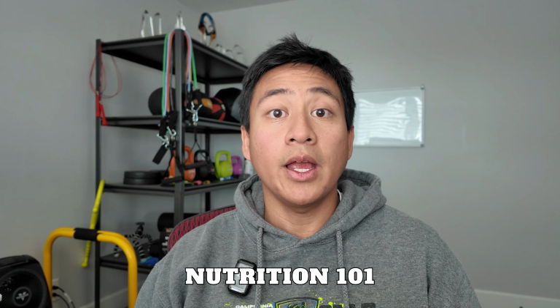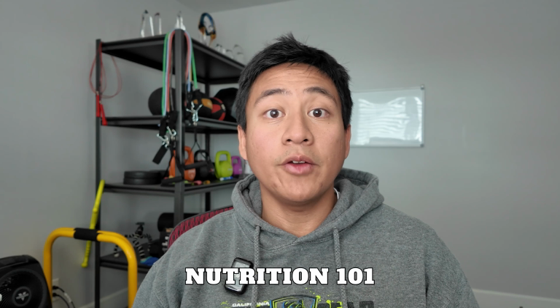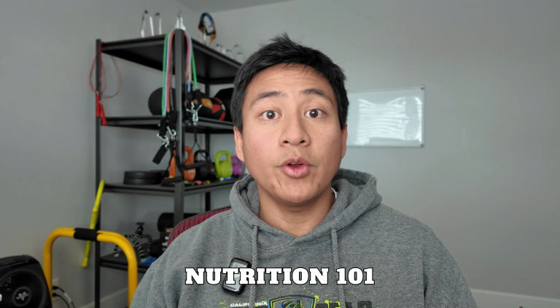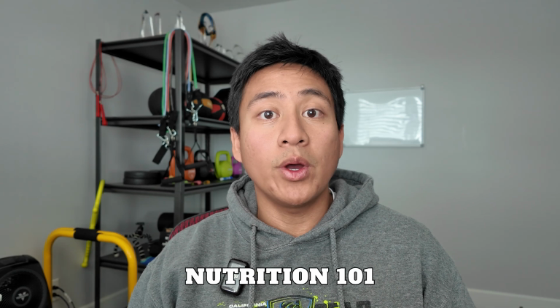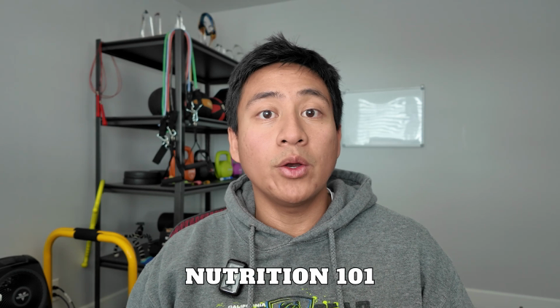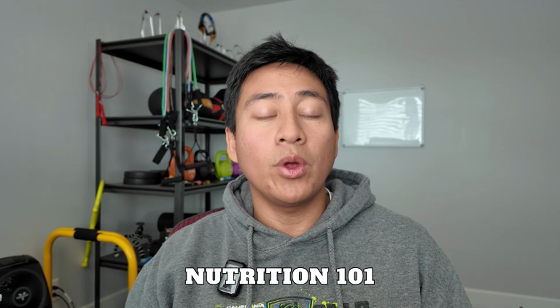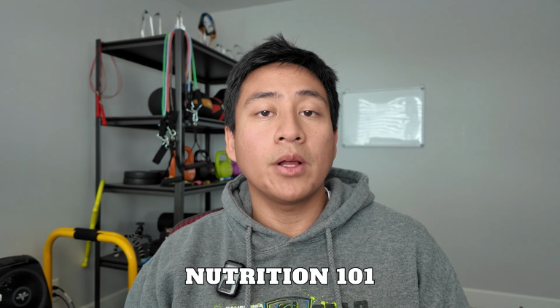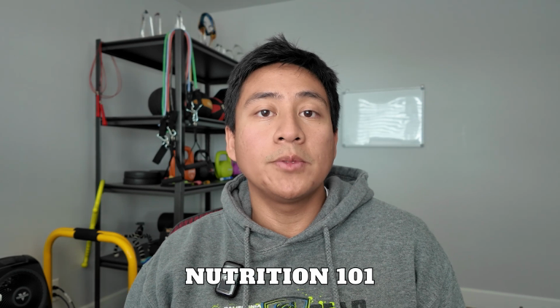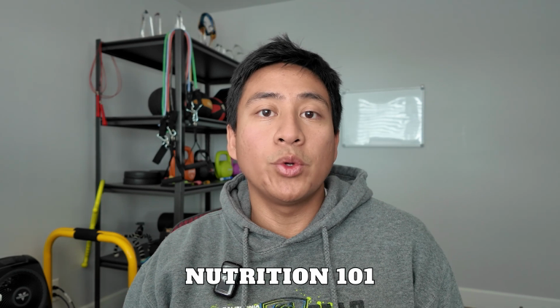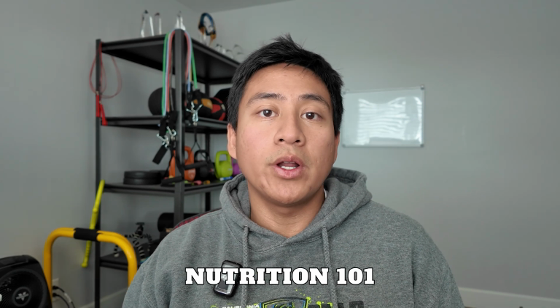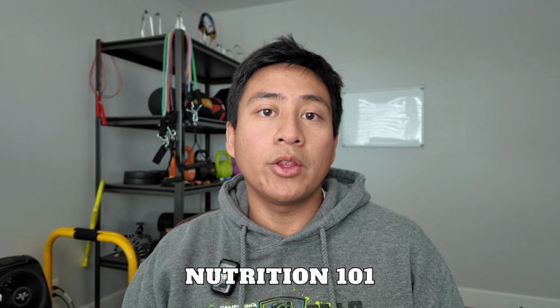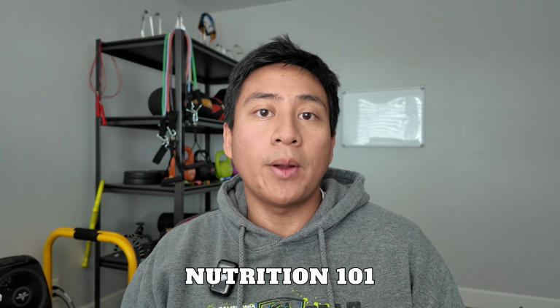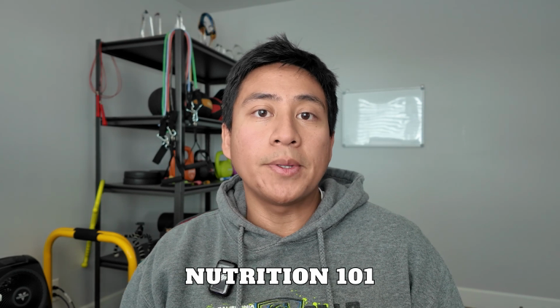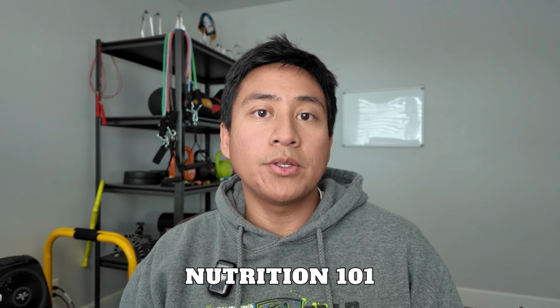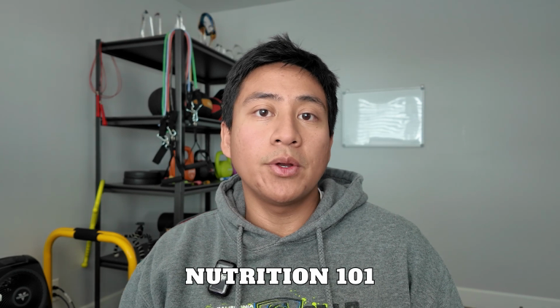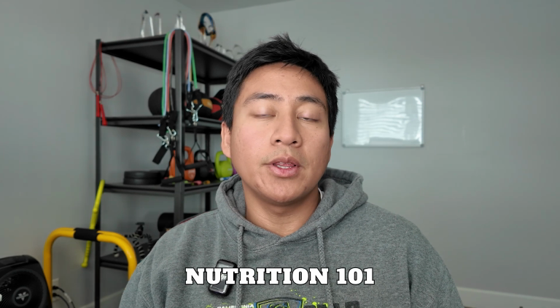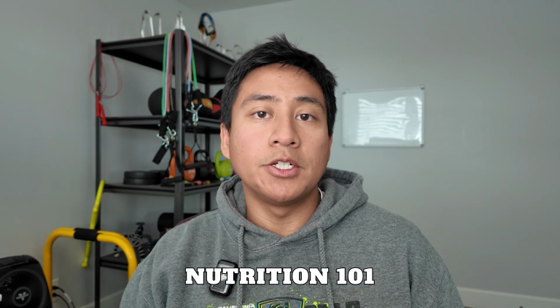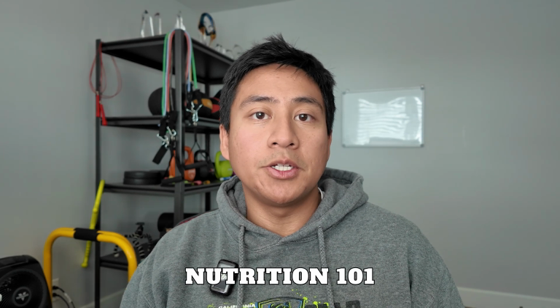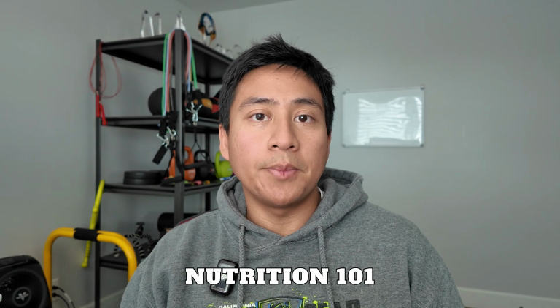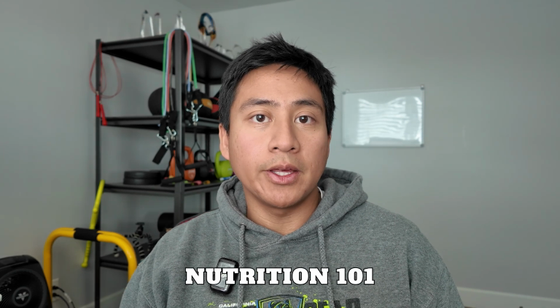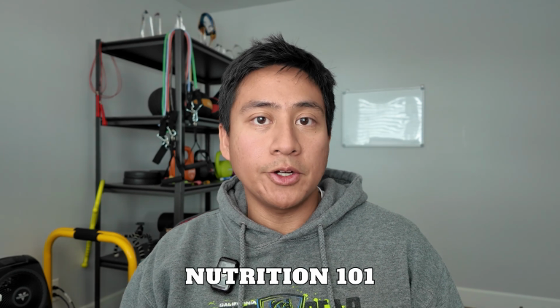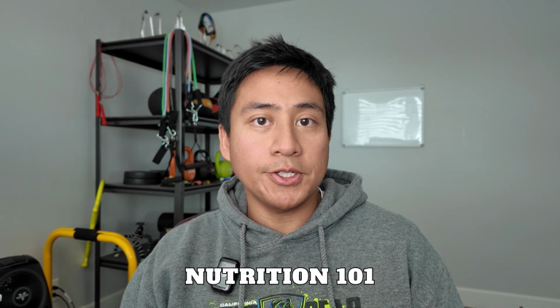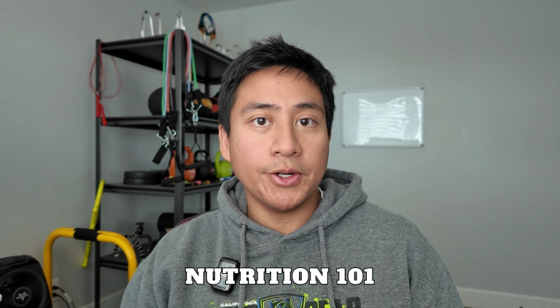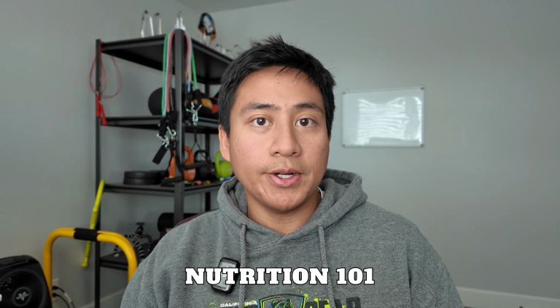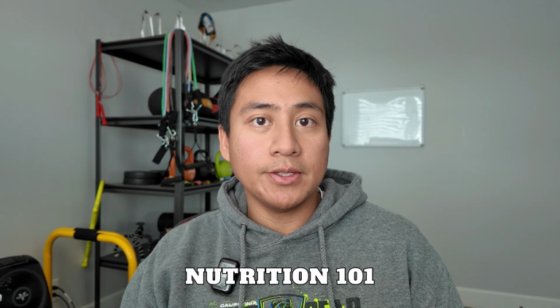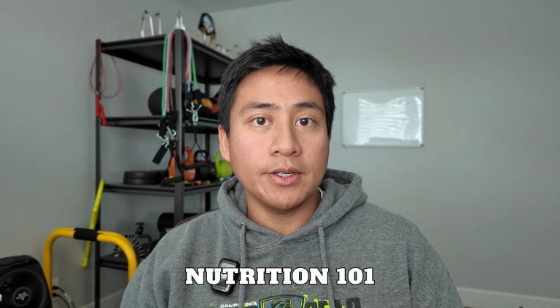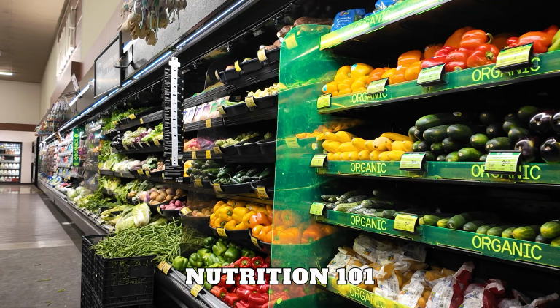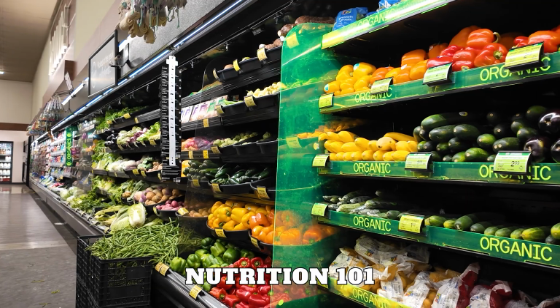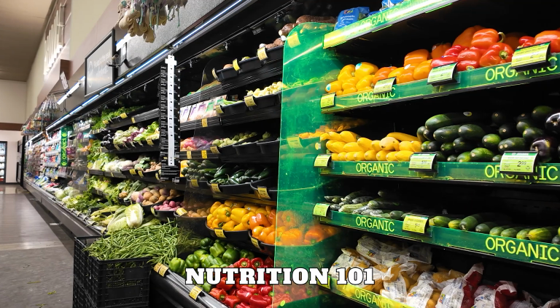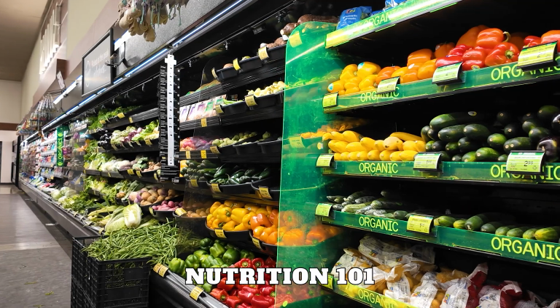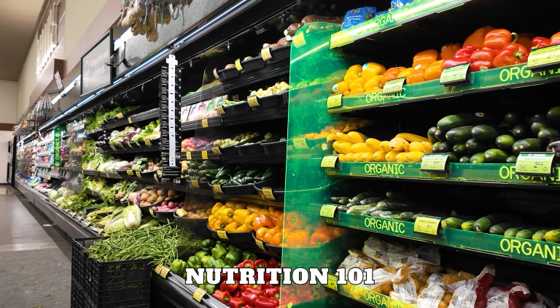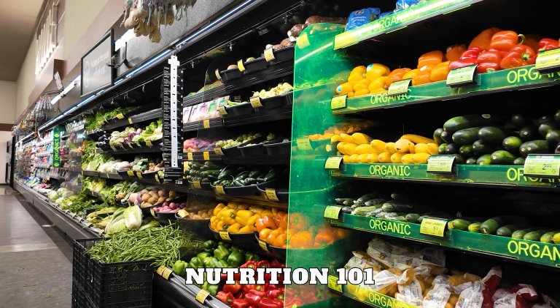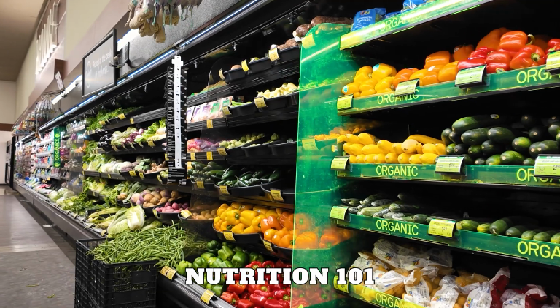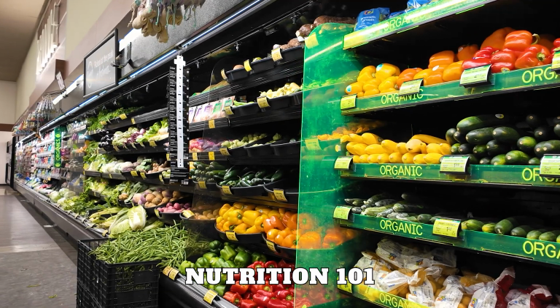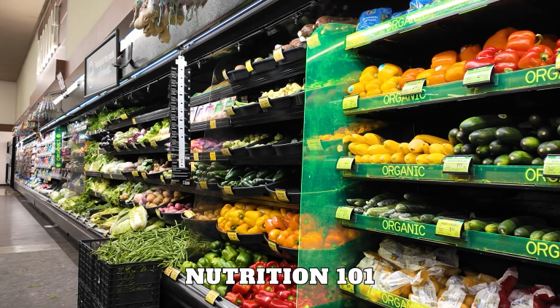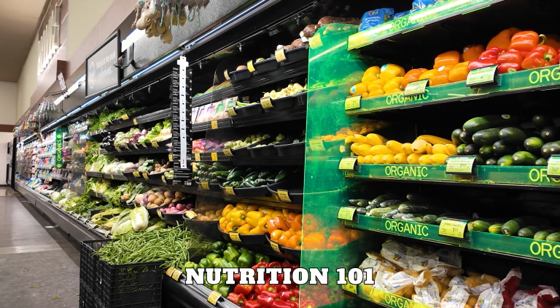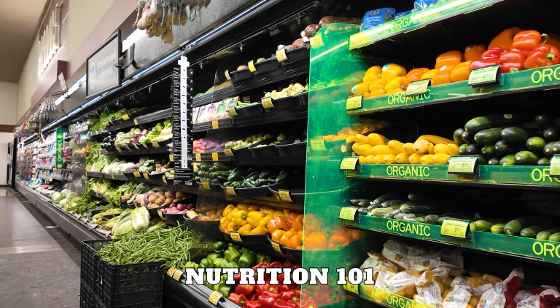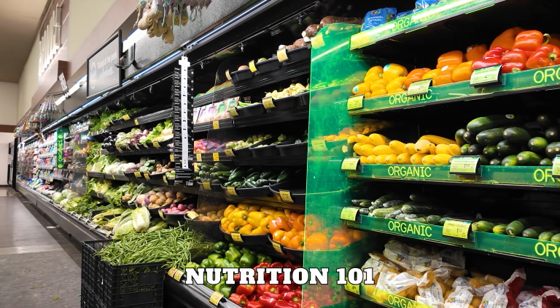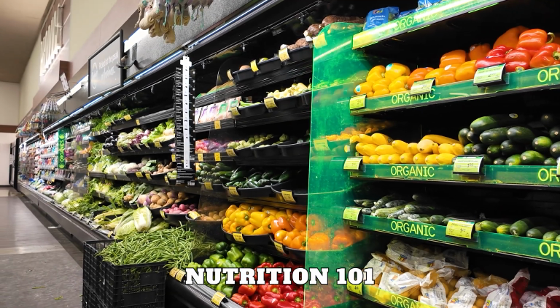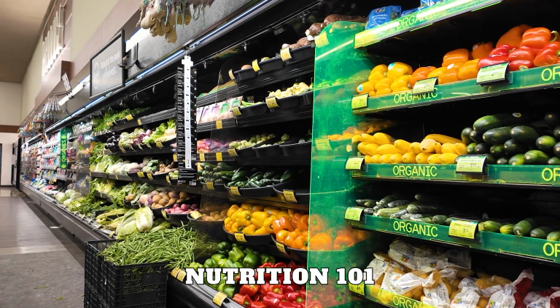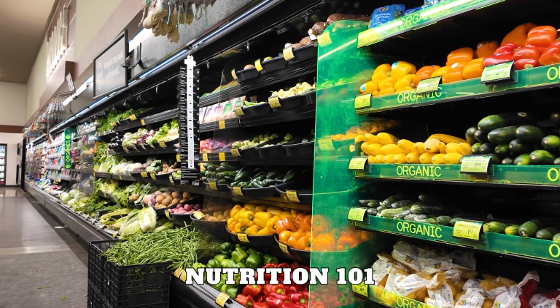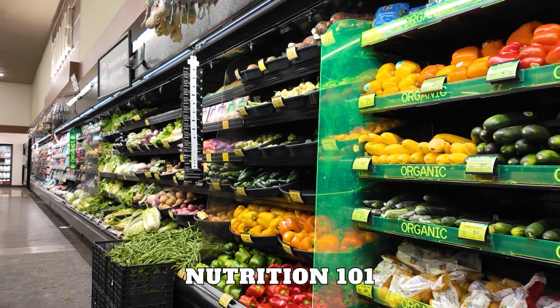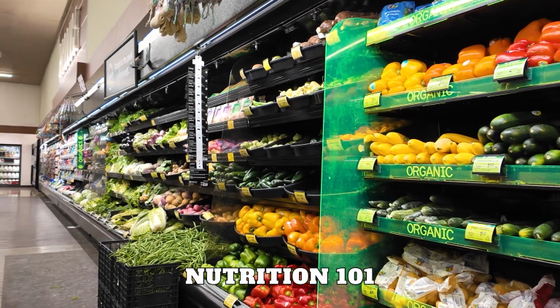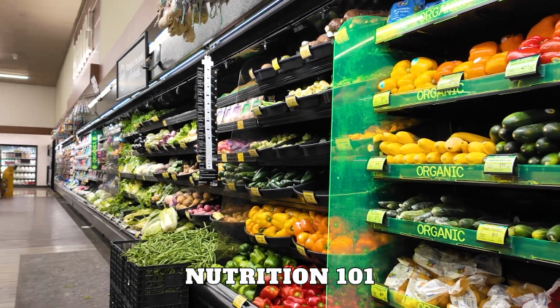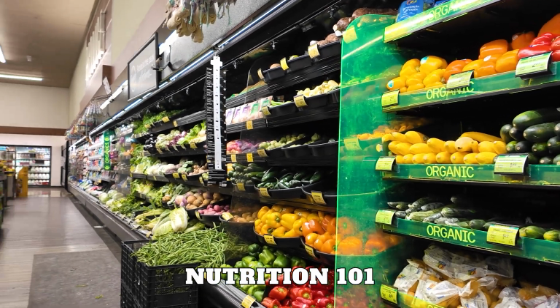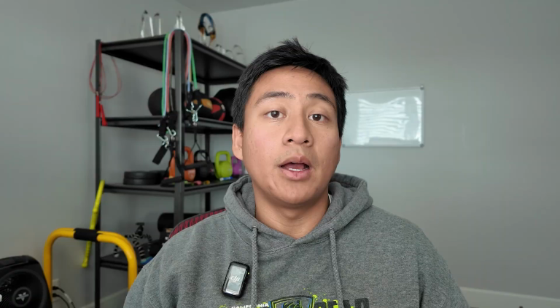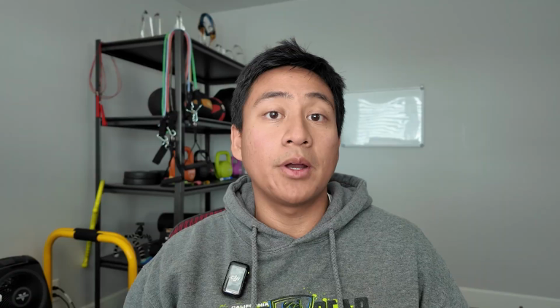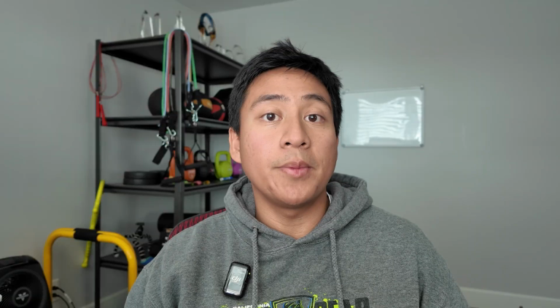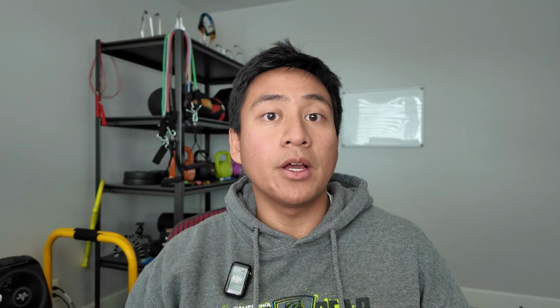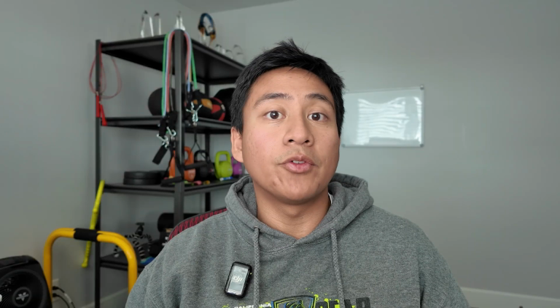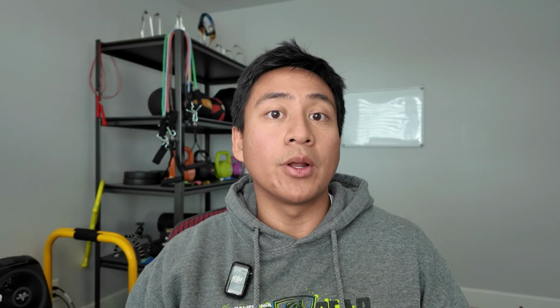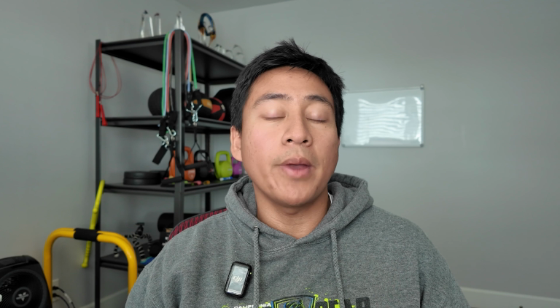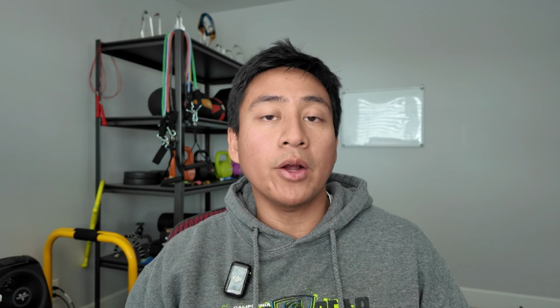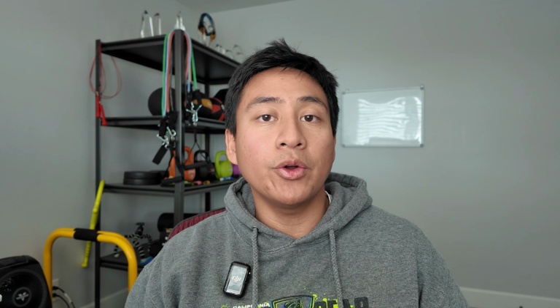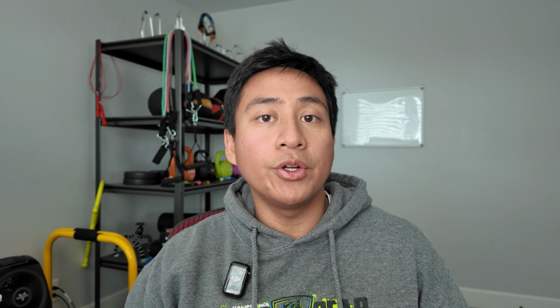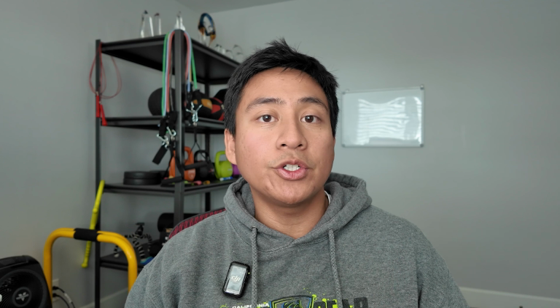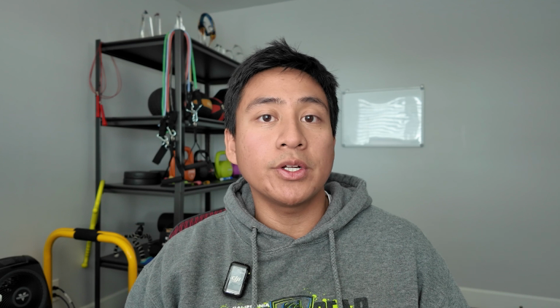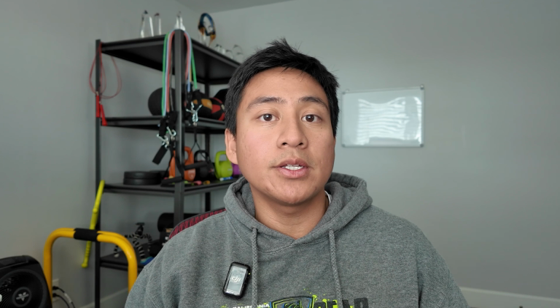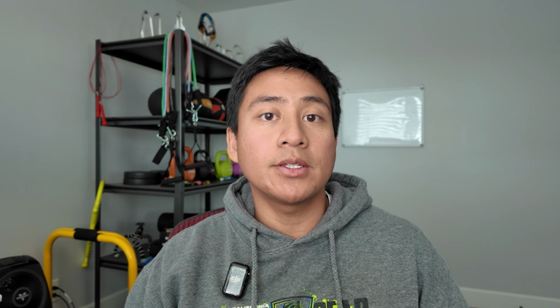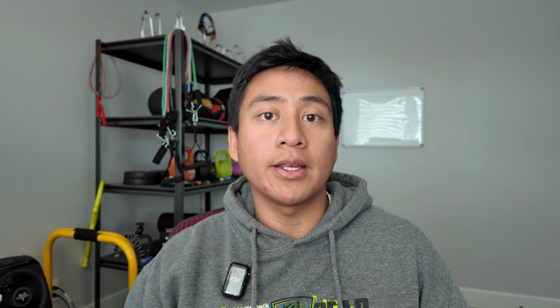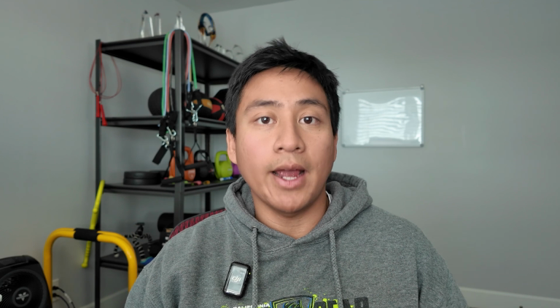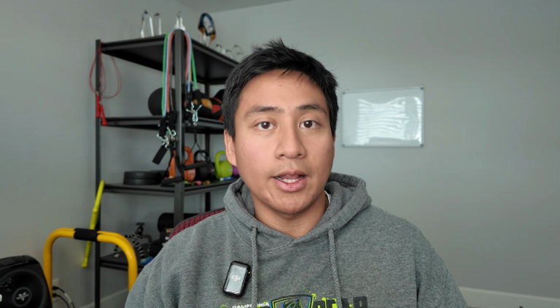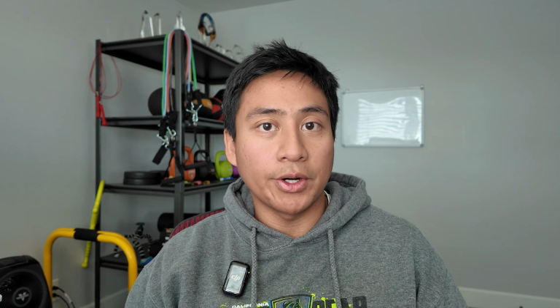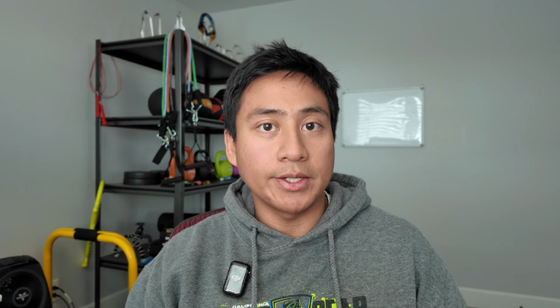Hey everyone, welcome to another episode in the Gym Beginners series. Today we're going to be doing an overview of nutrition. I'm going to be covering macronutrients and calories.